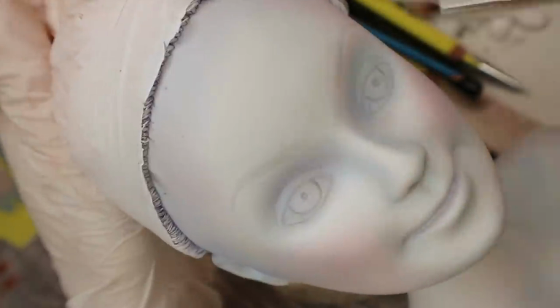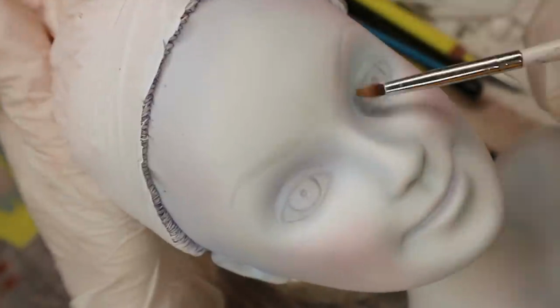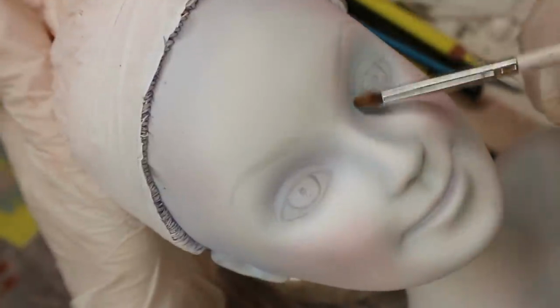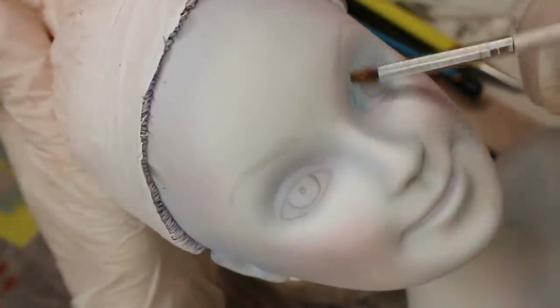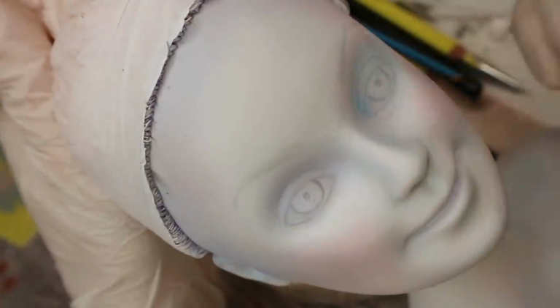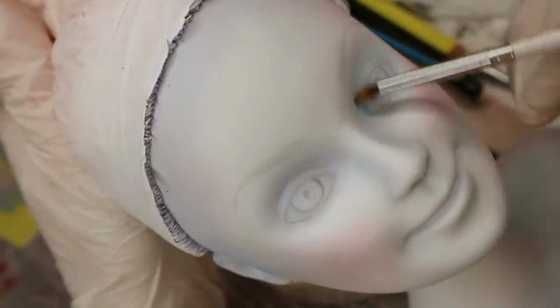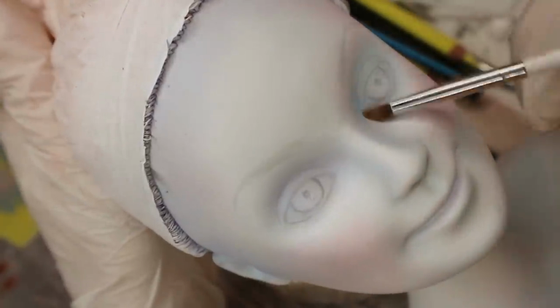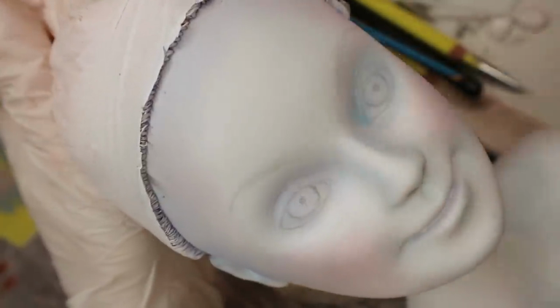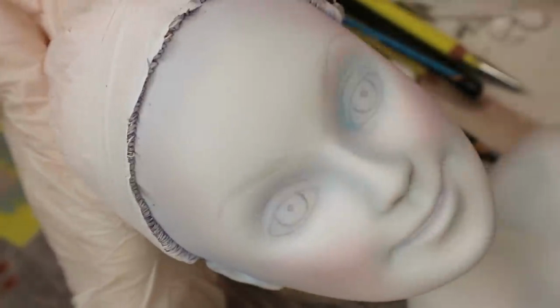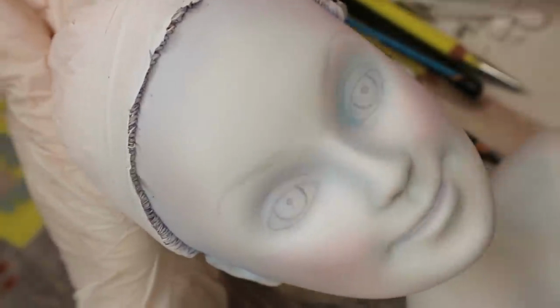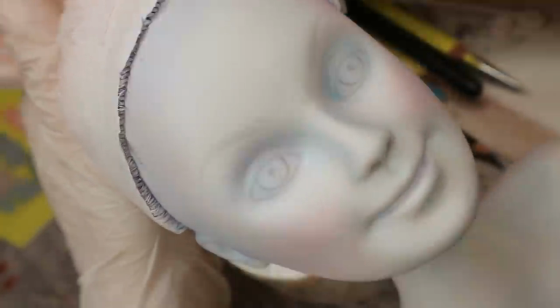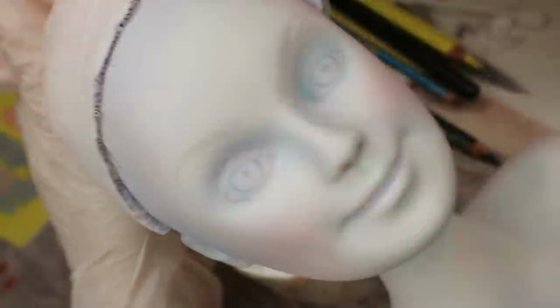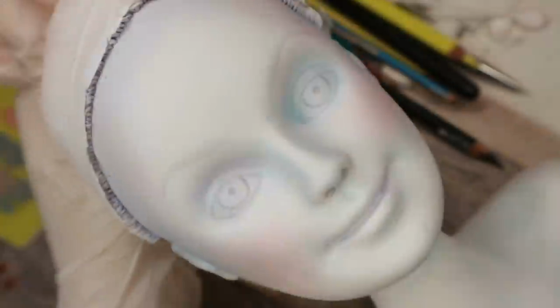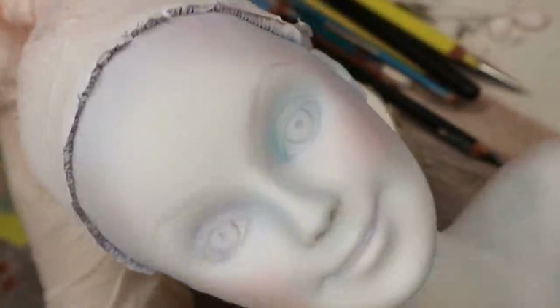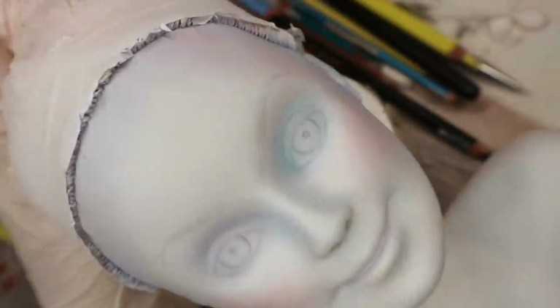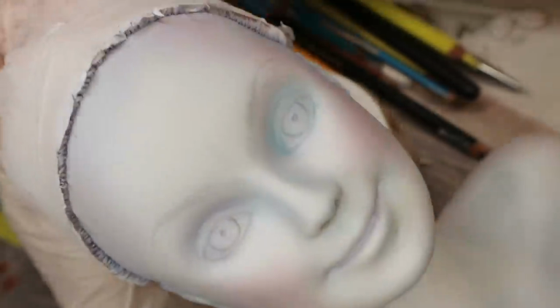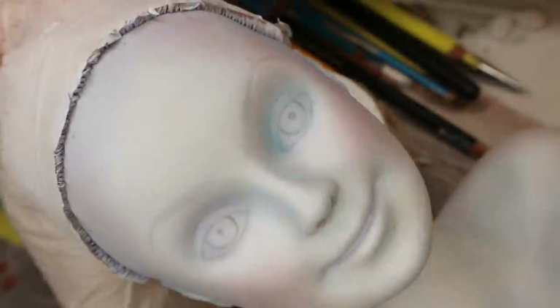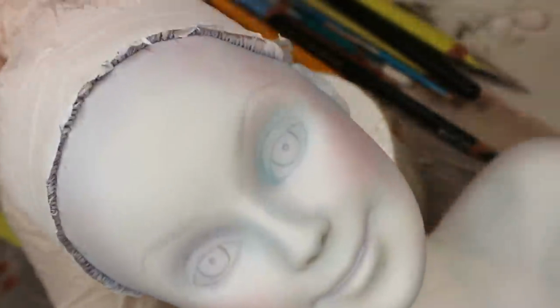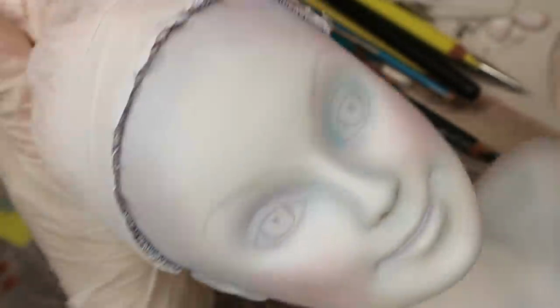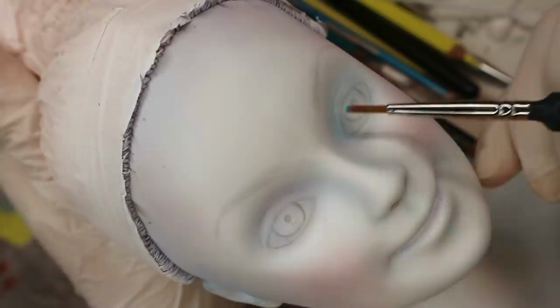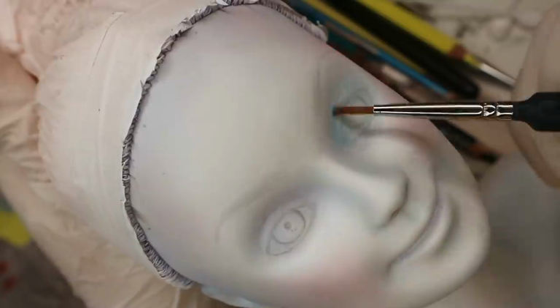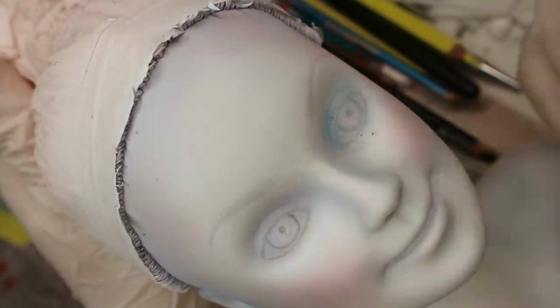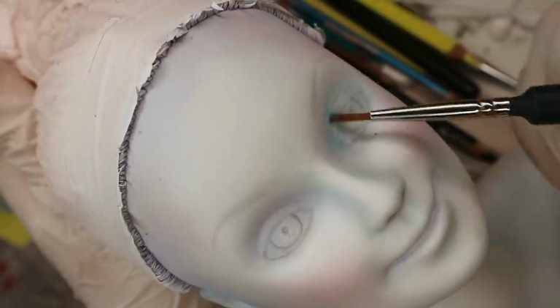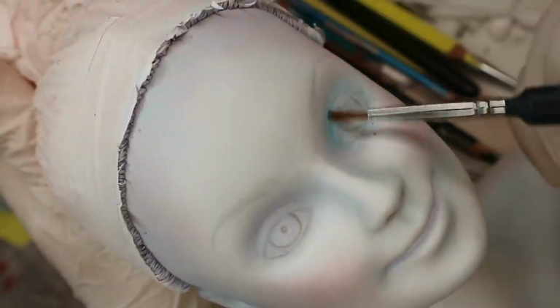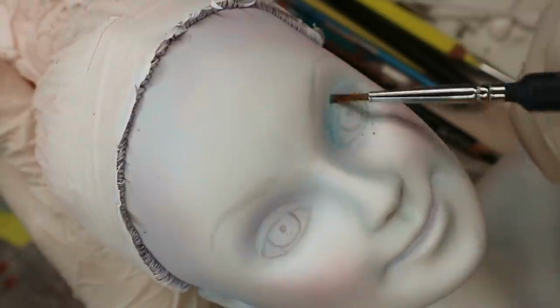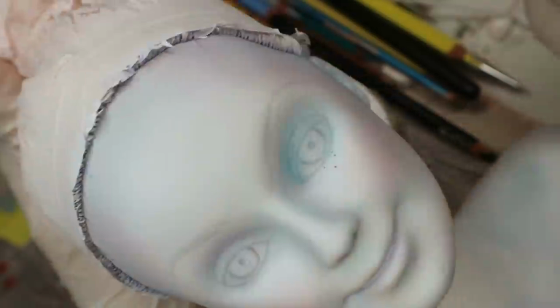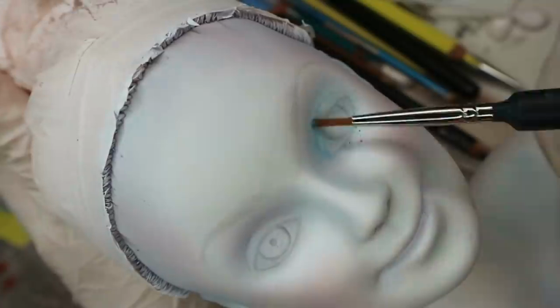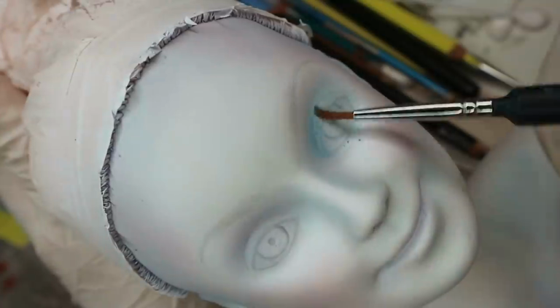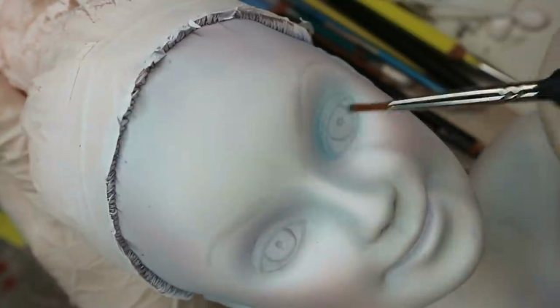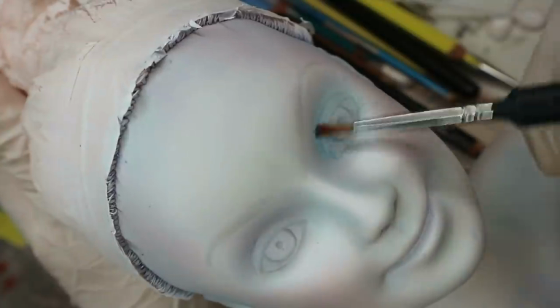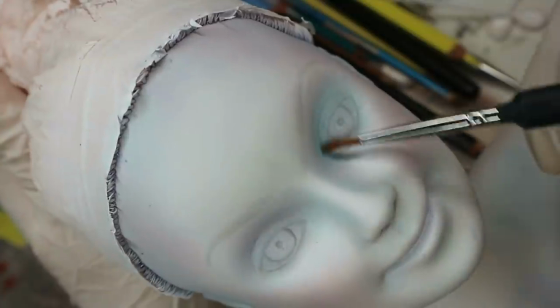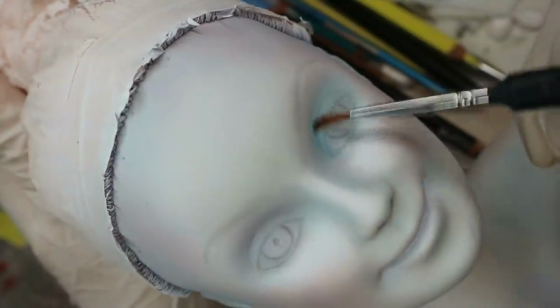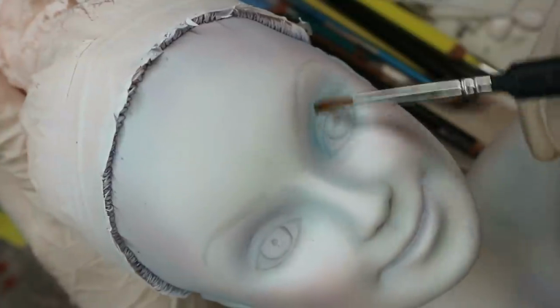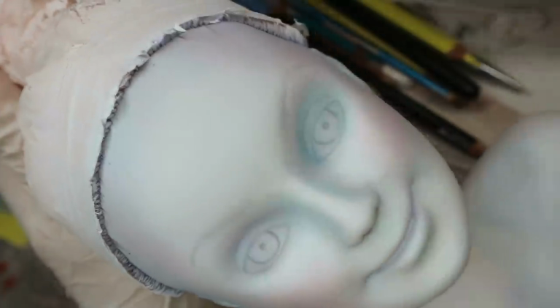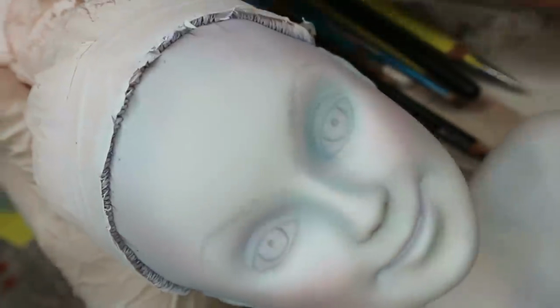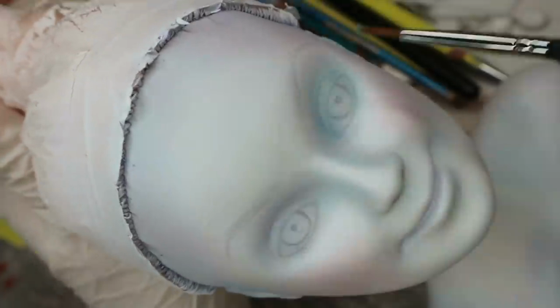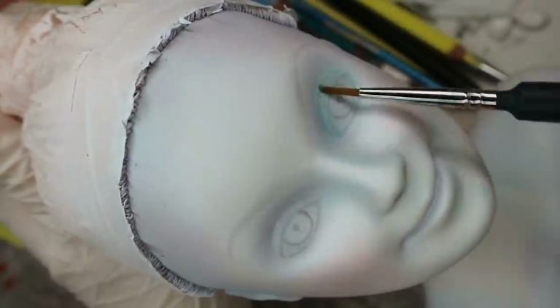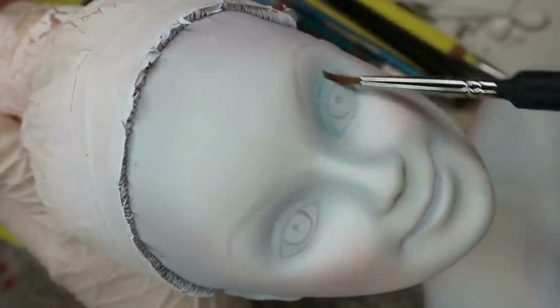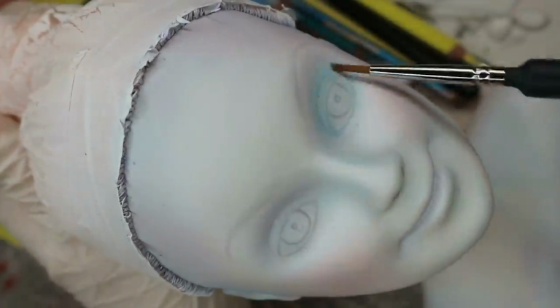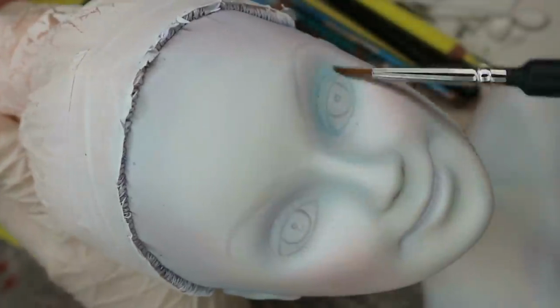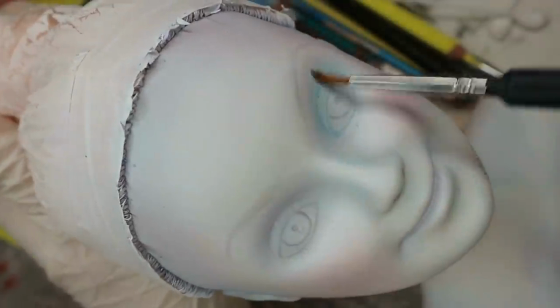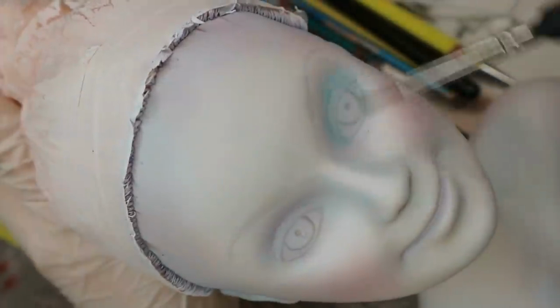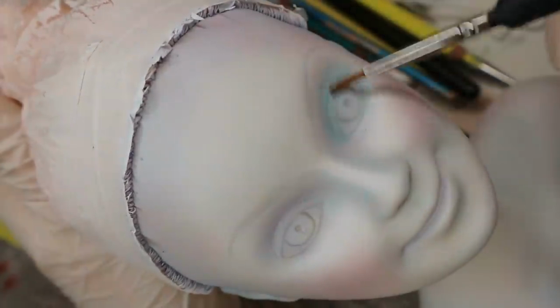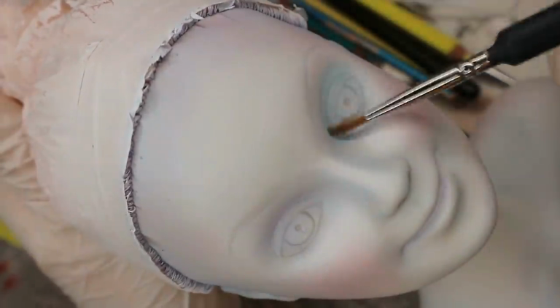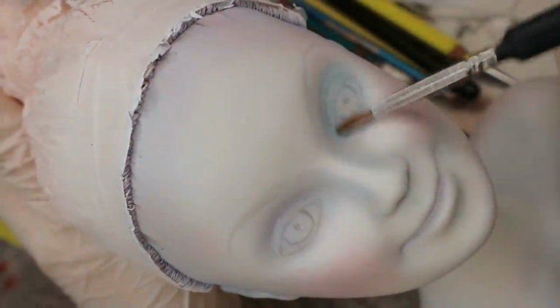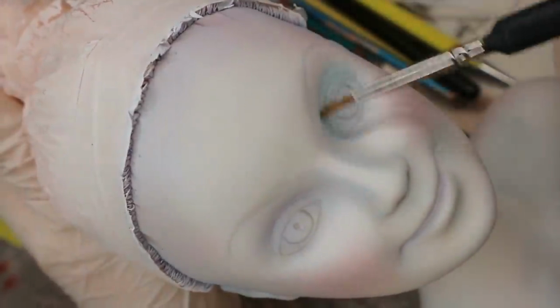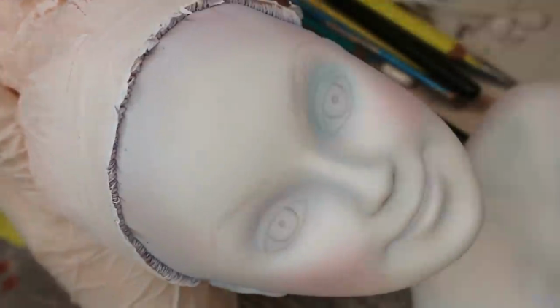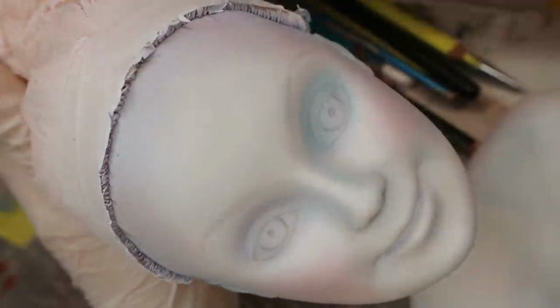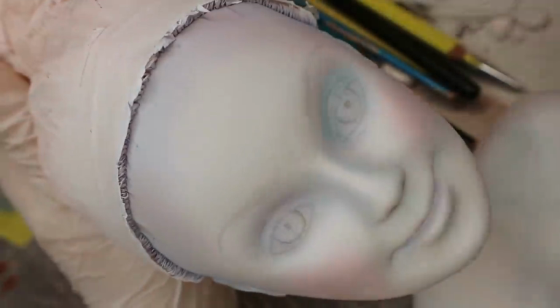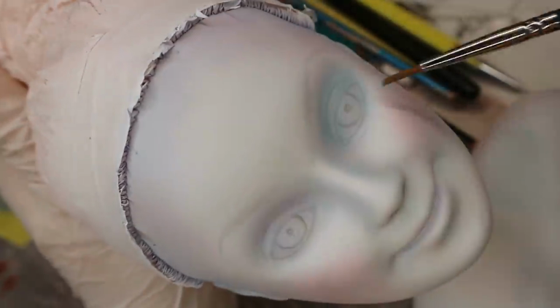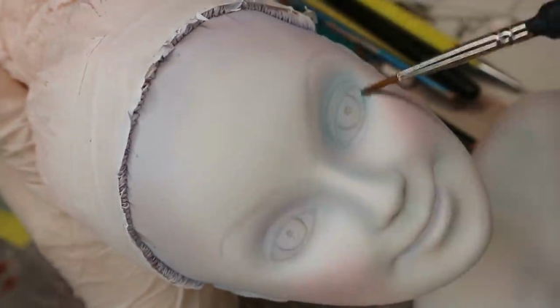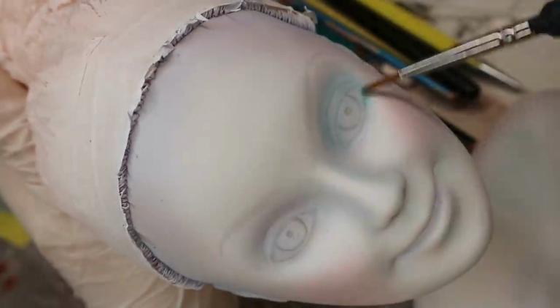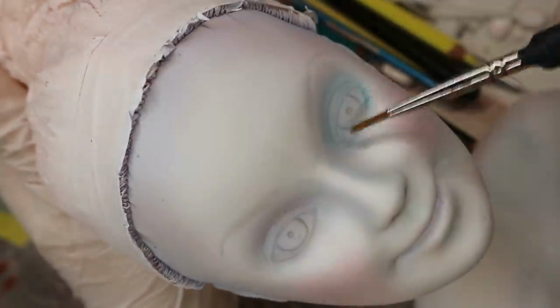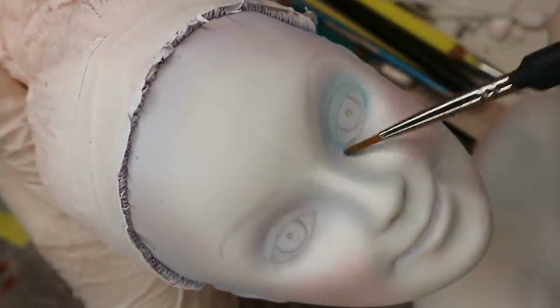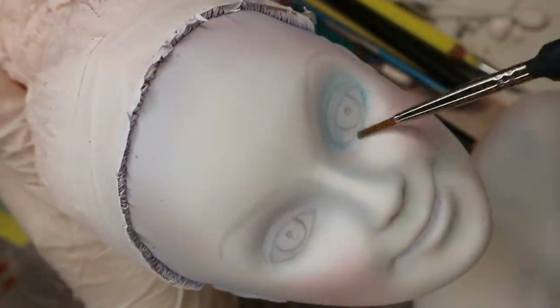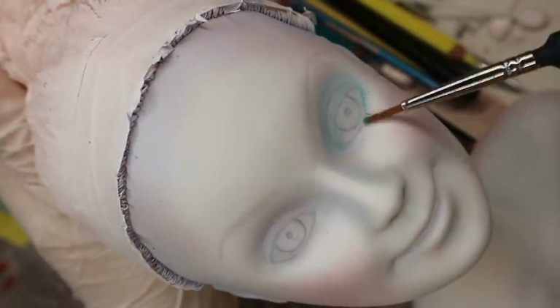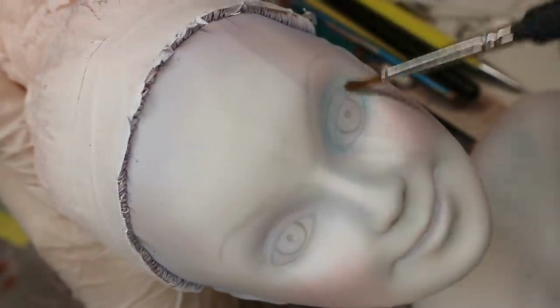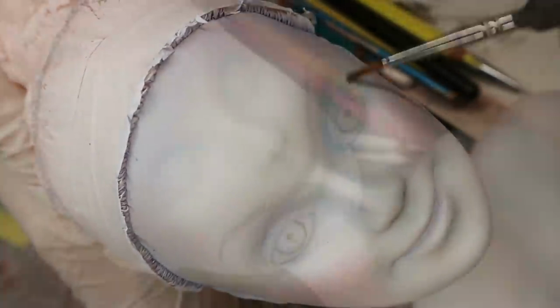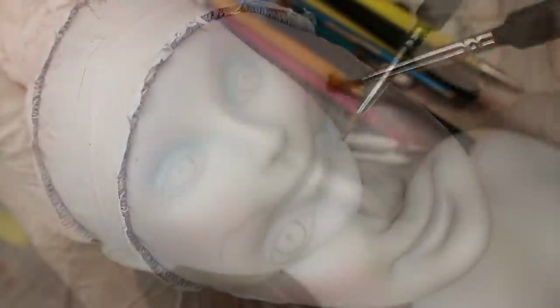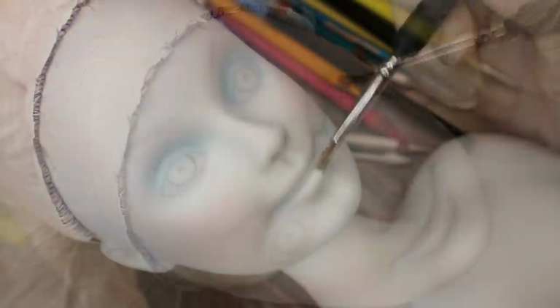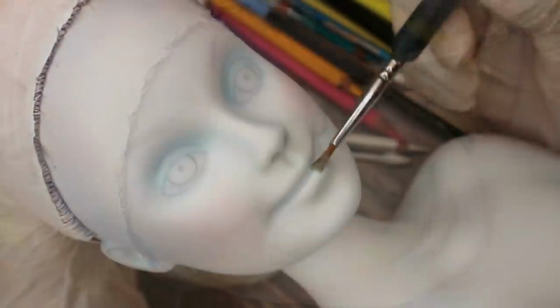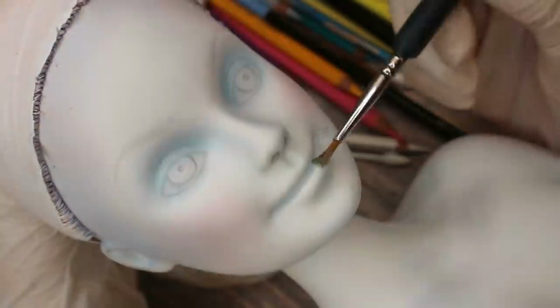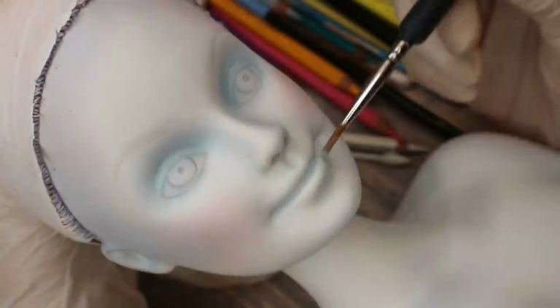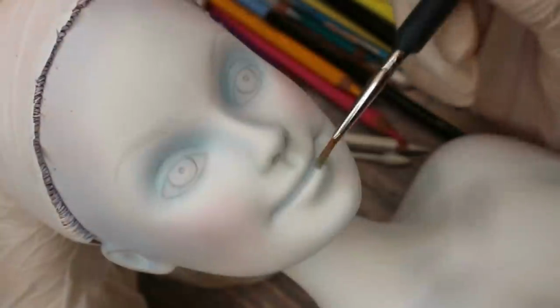The next step is the eye makeup. I want to give her very cold blue and purple eyeshadows, and her lips should look frozen as well.